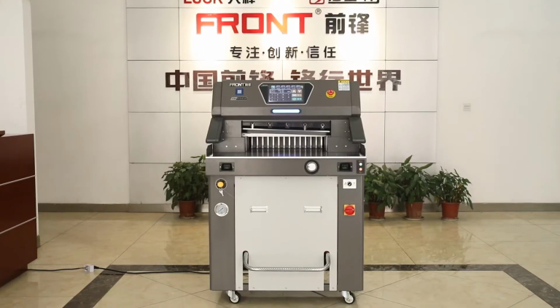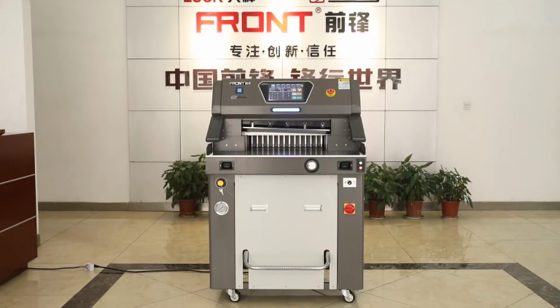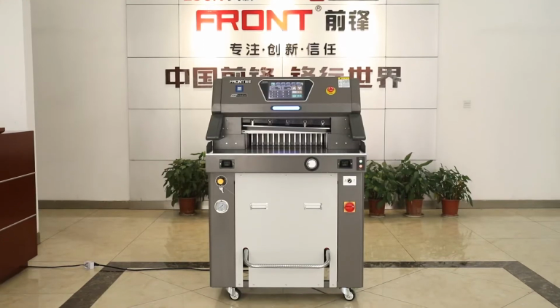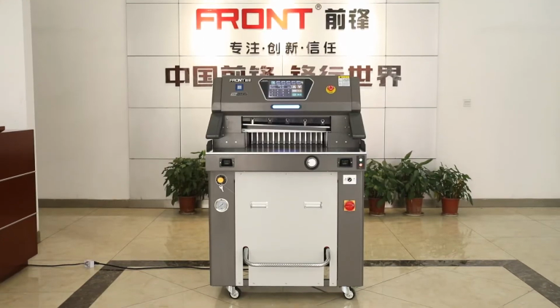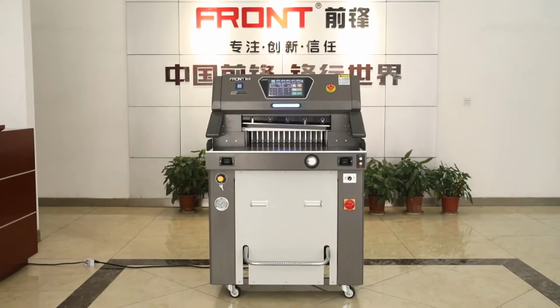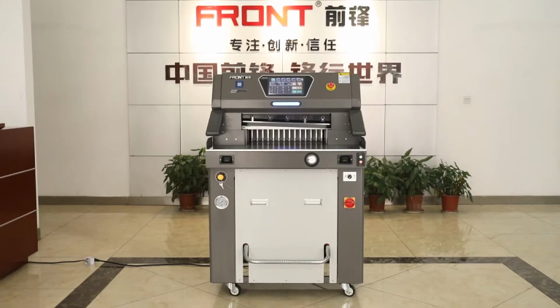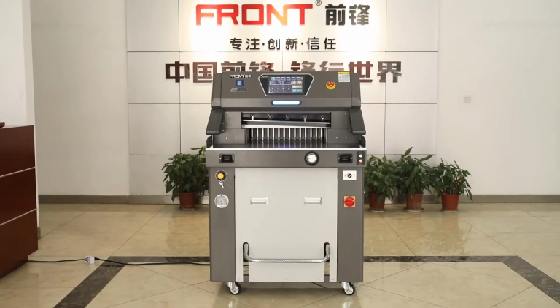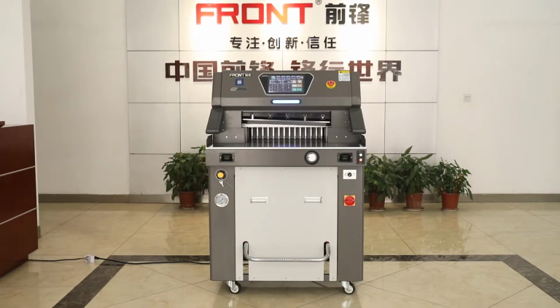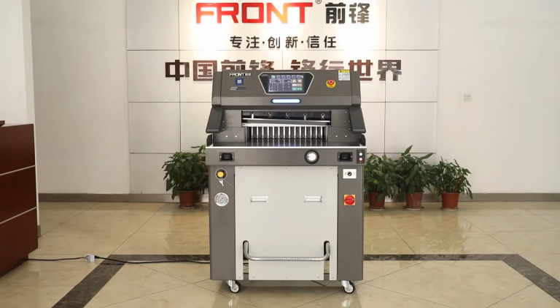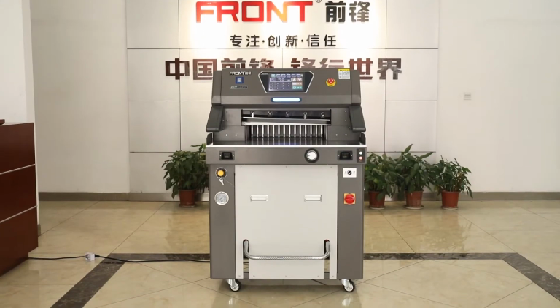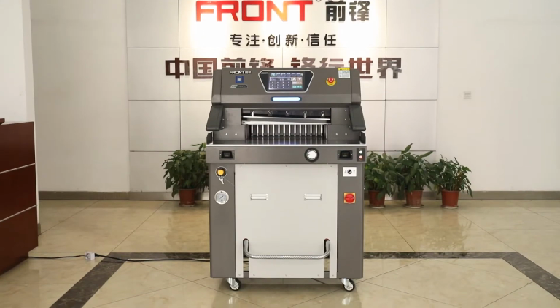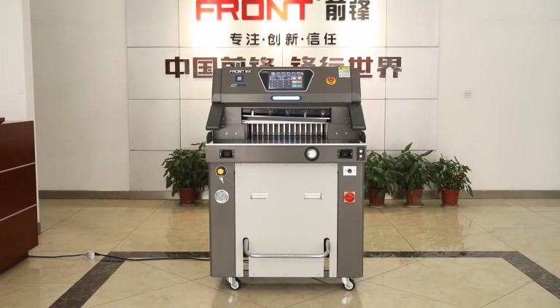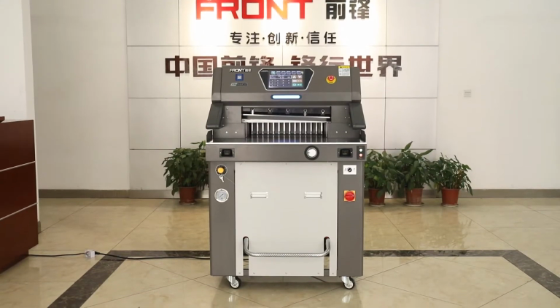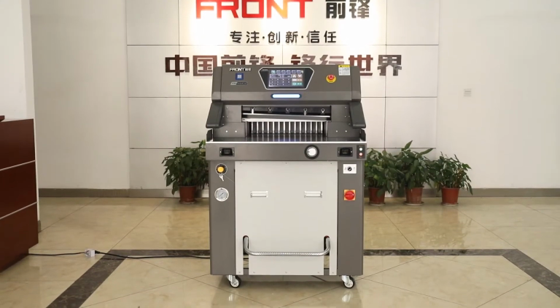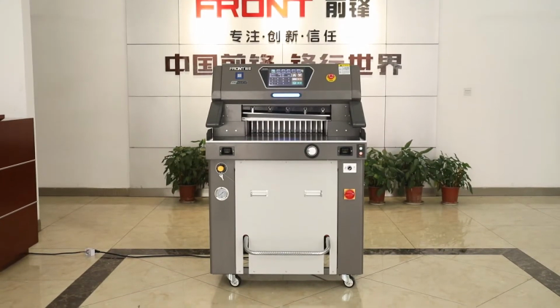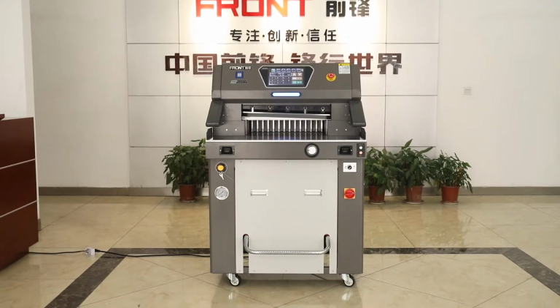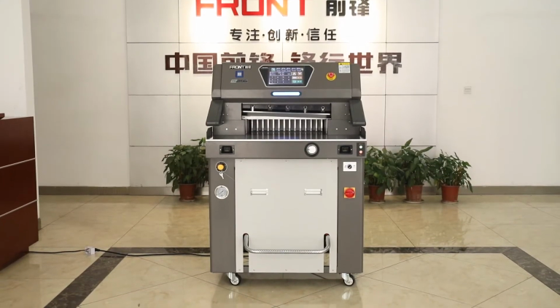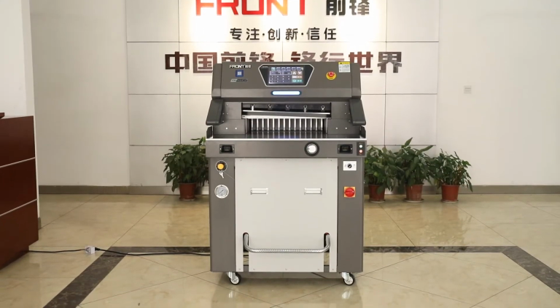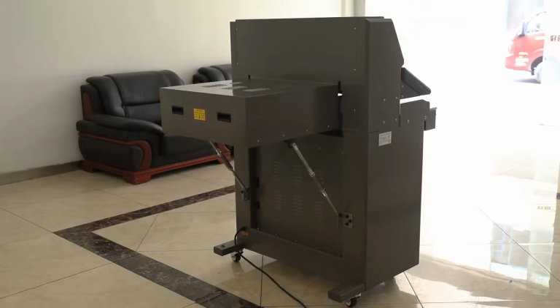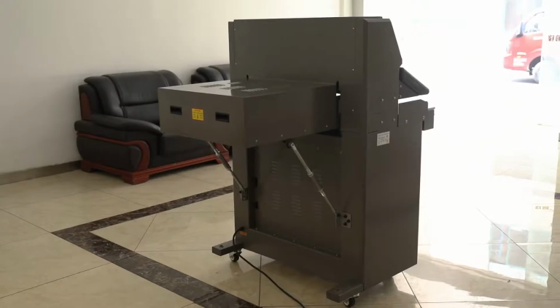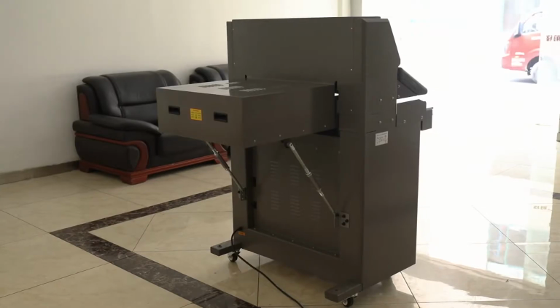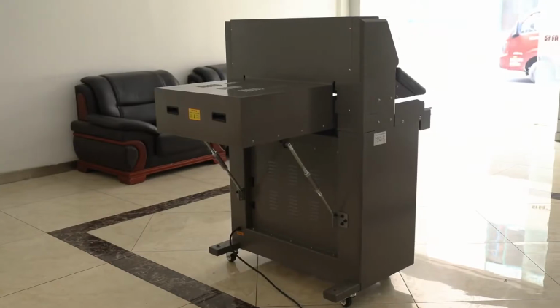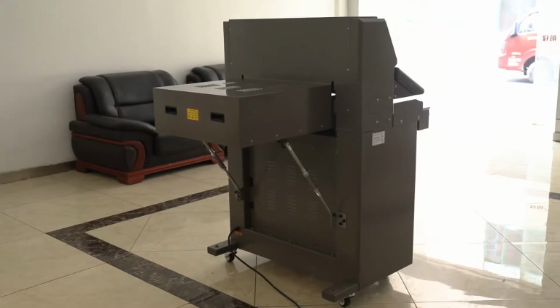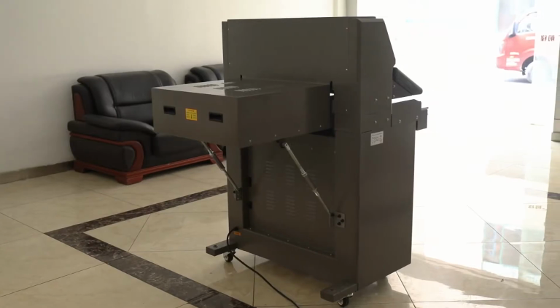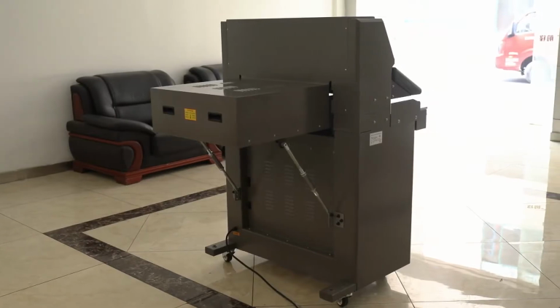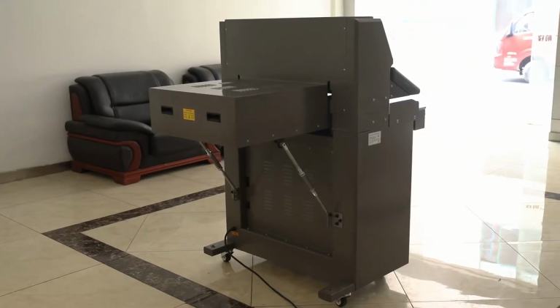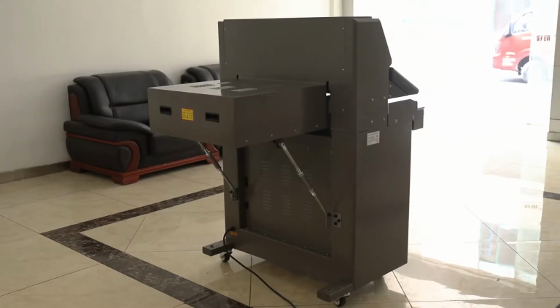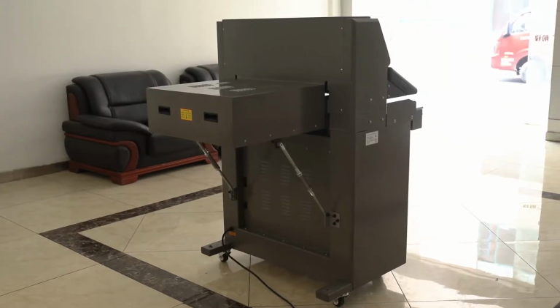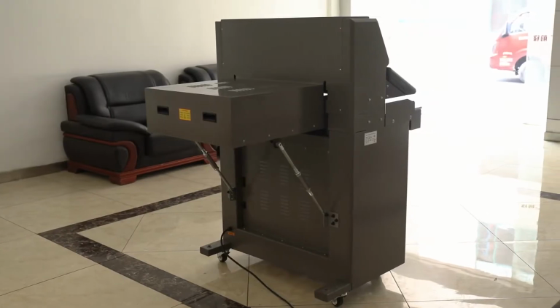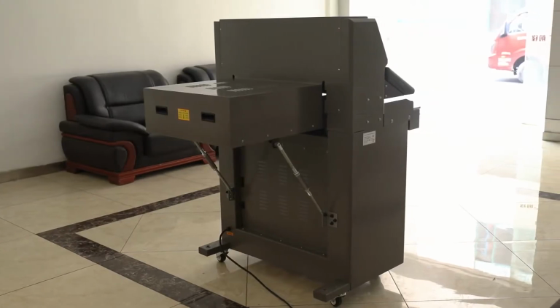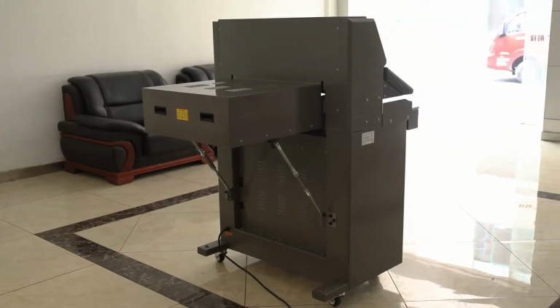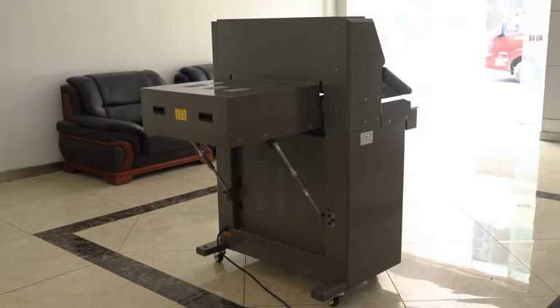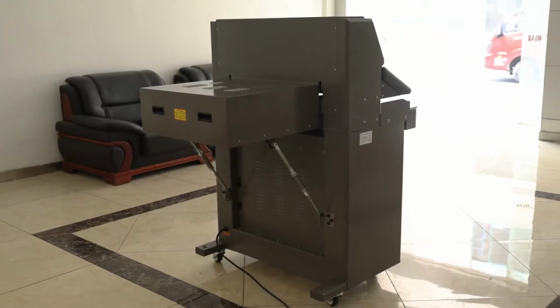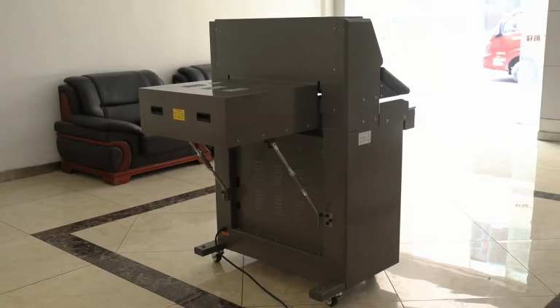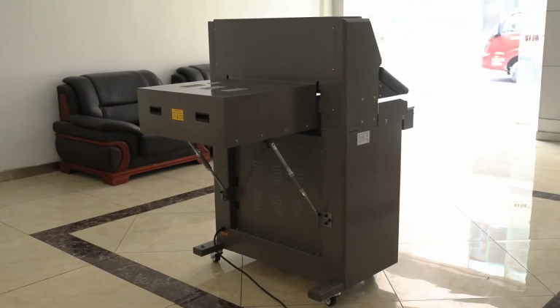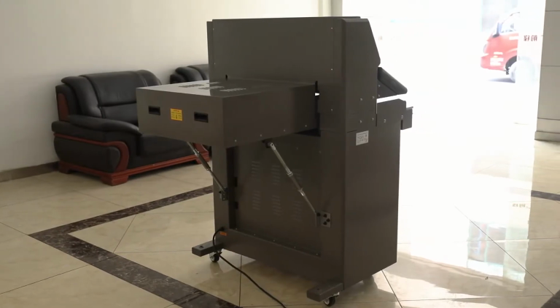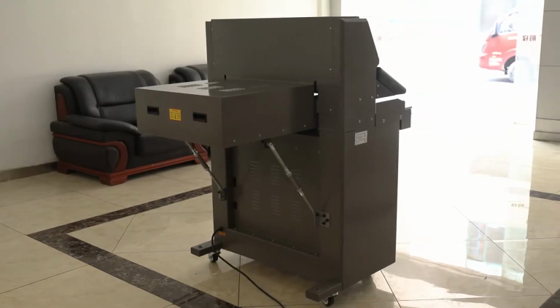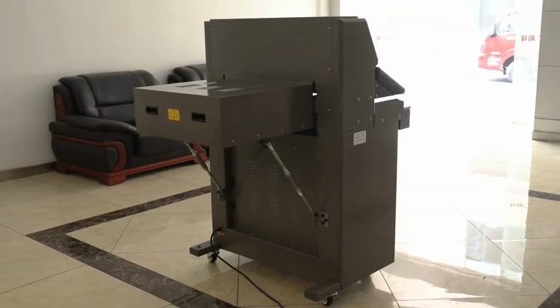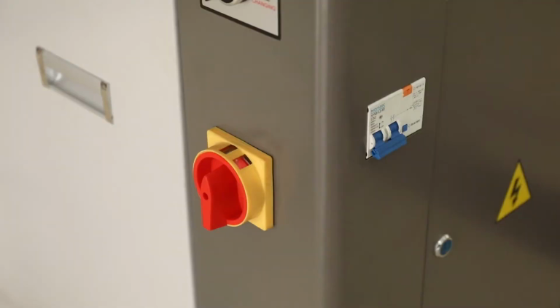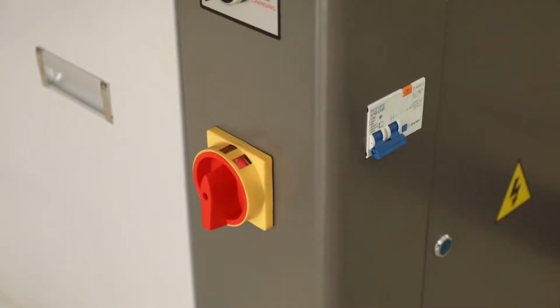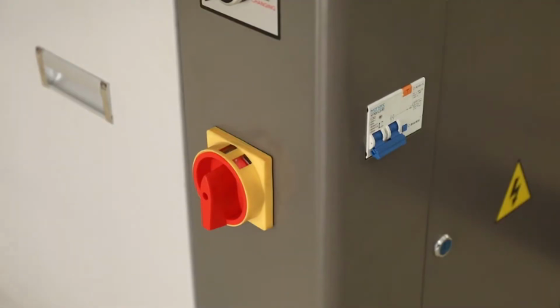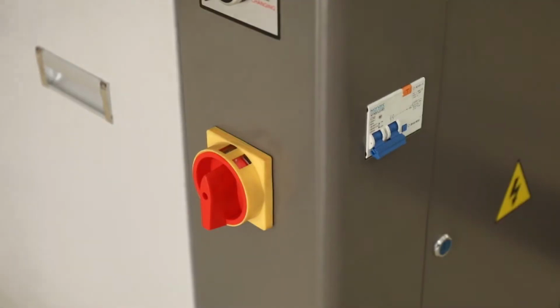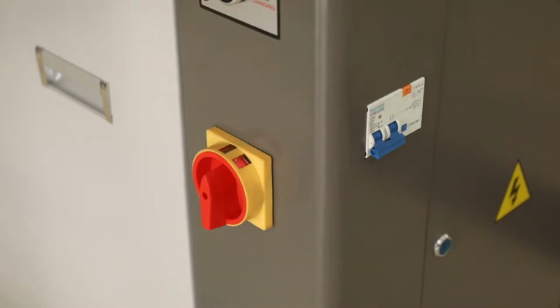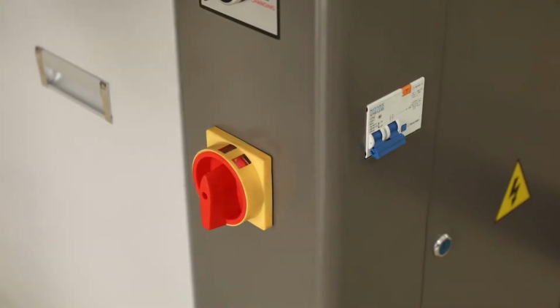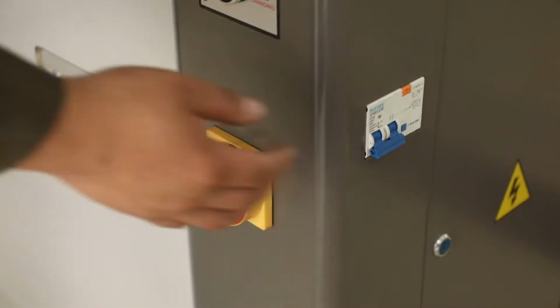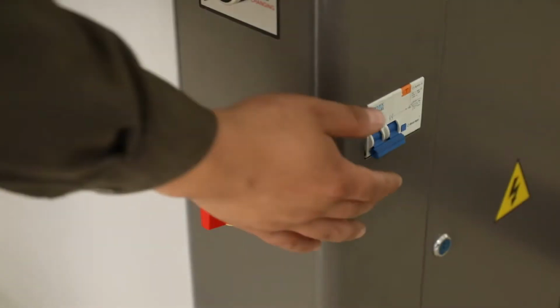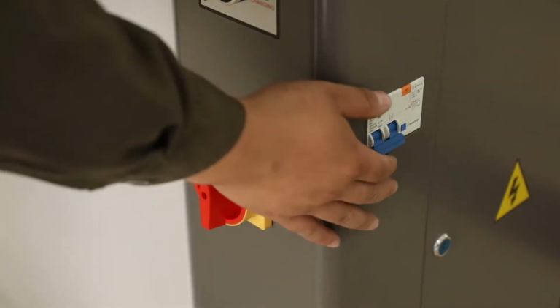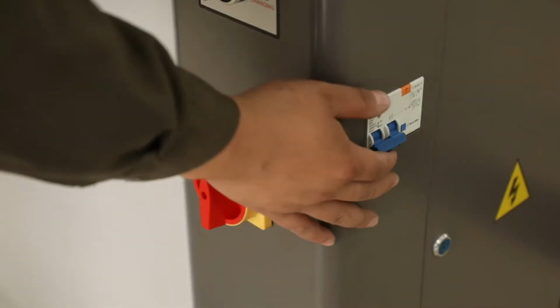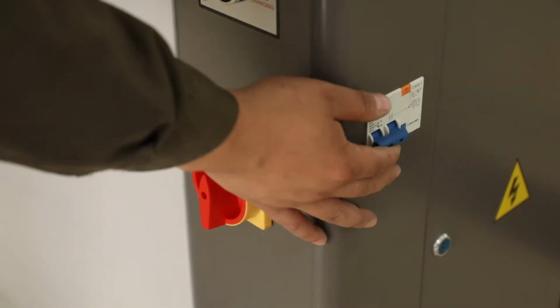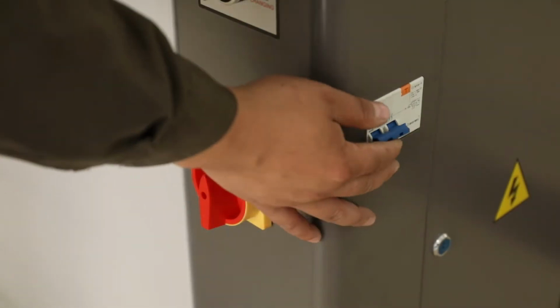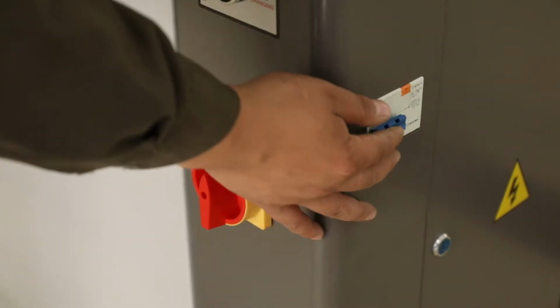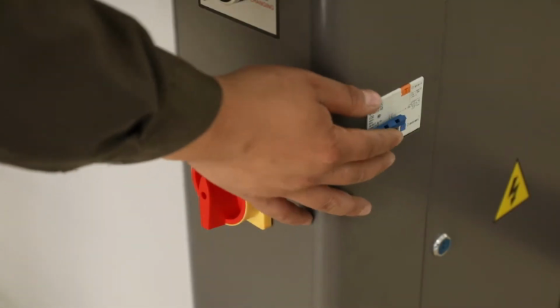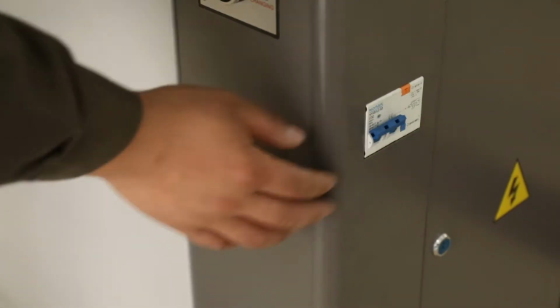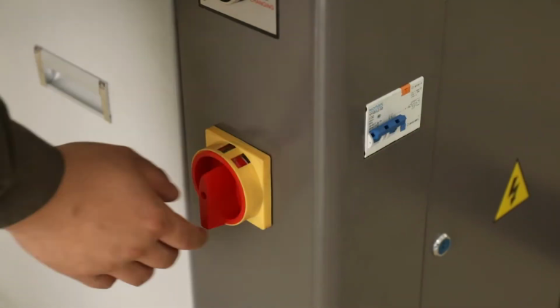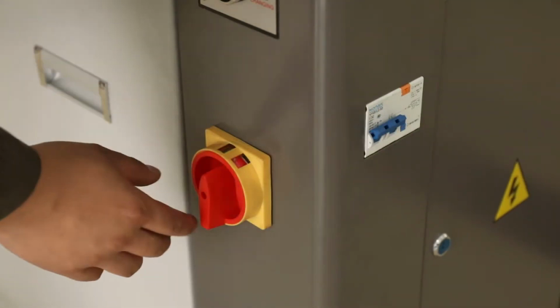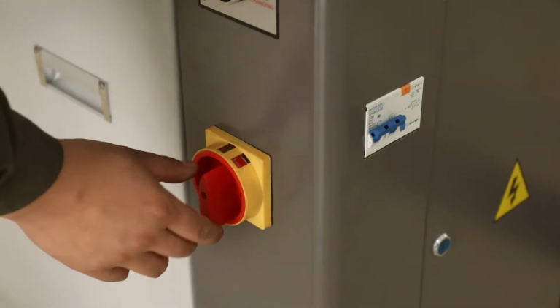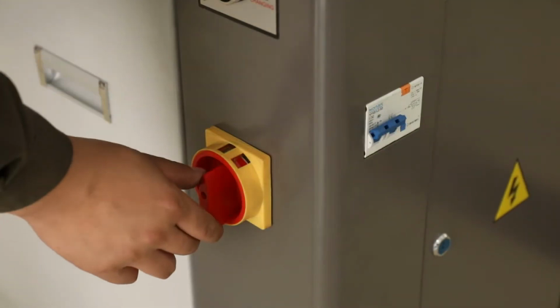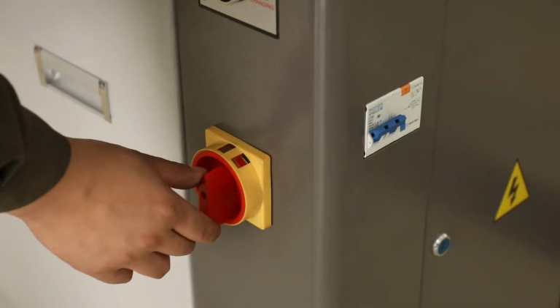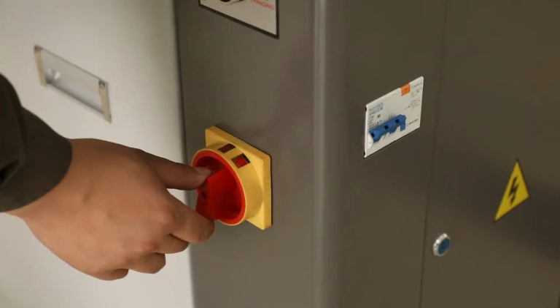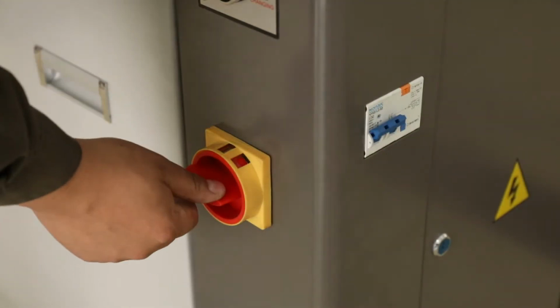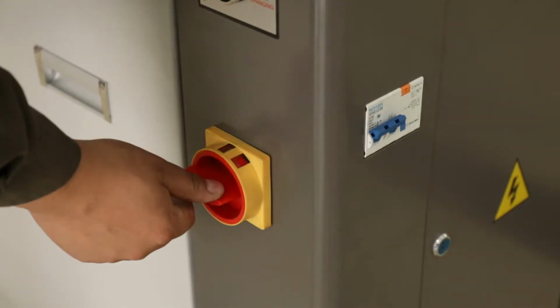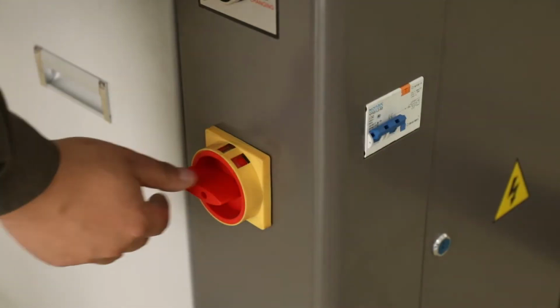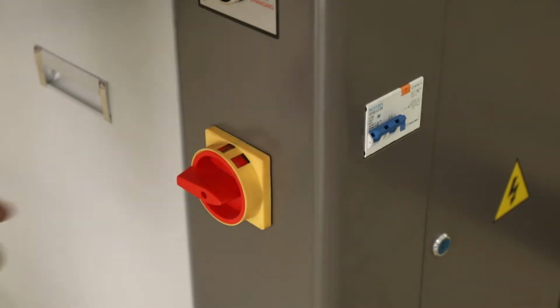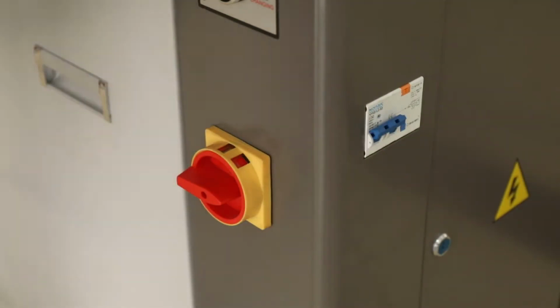This electric paper cutter is our 2020 new design. It has a new exterior design.